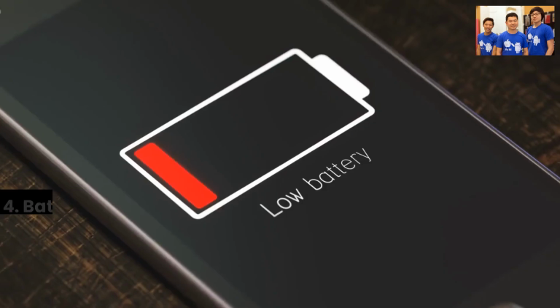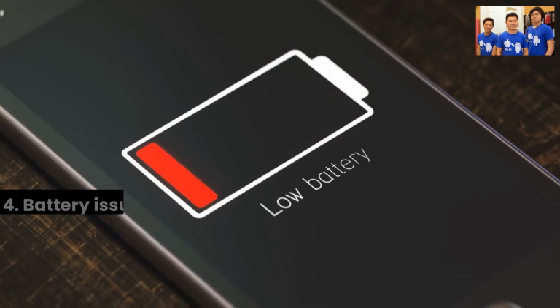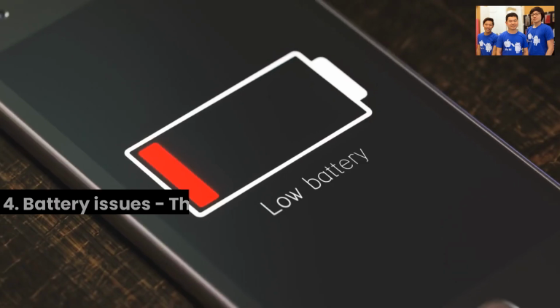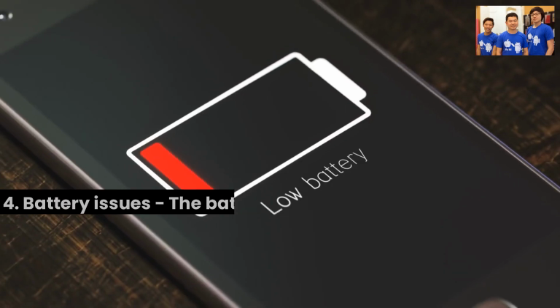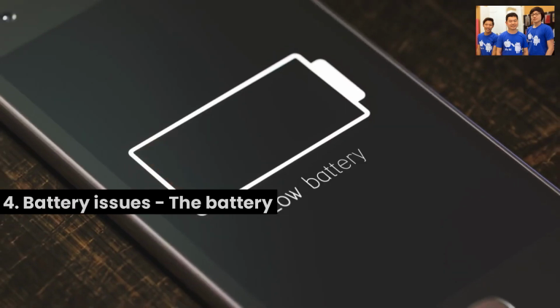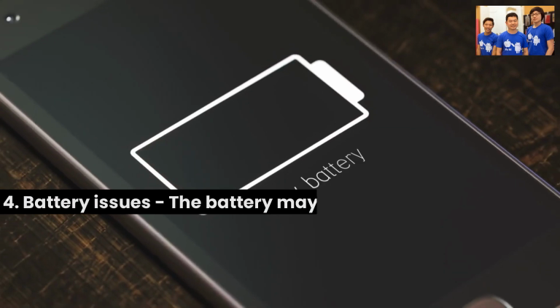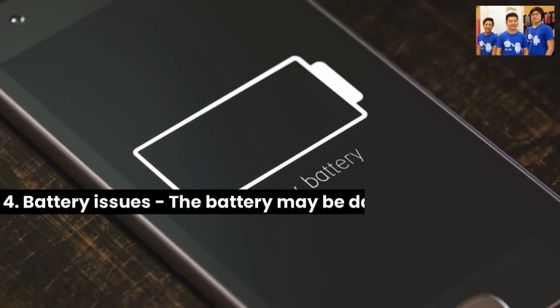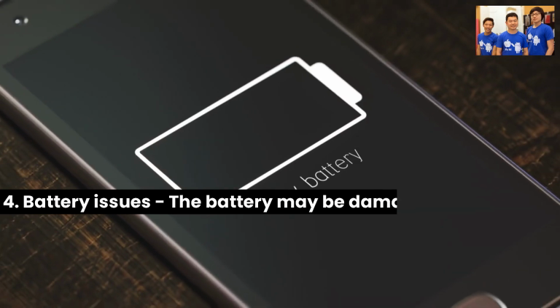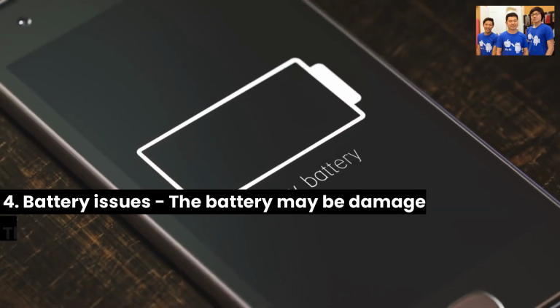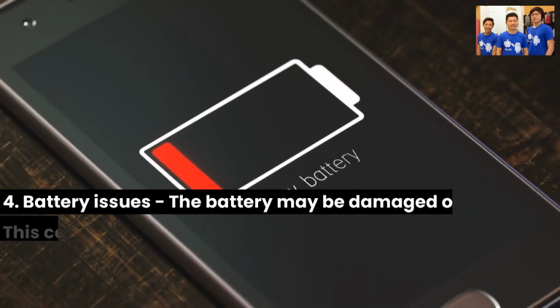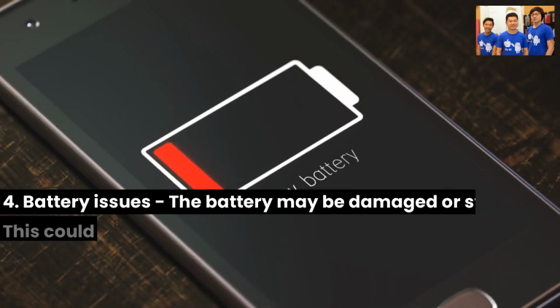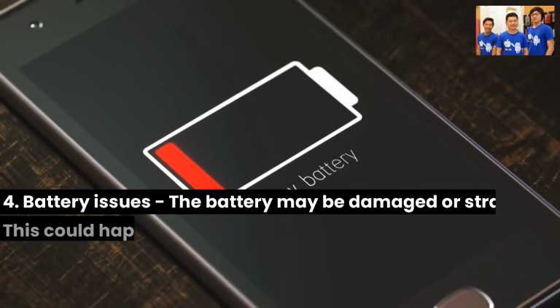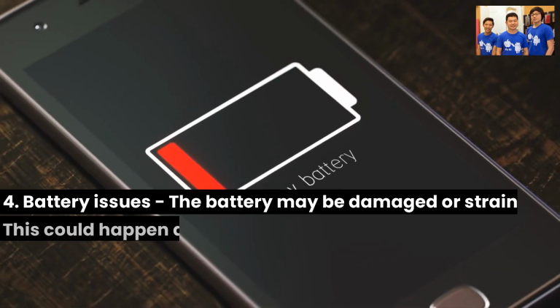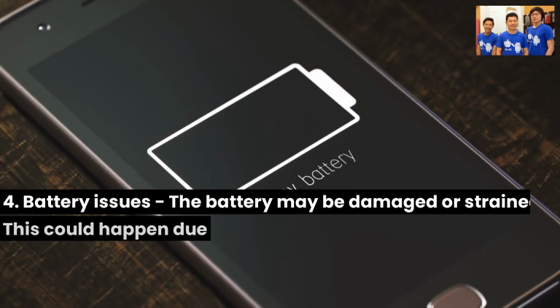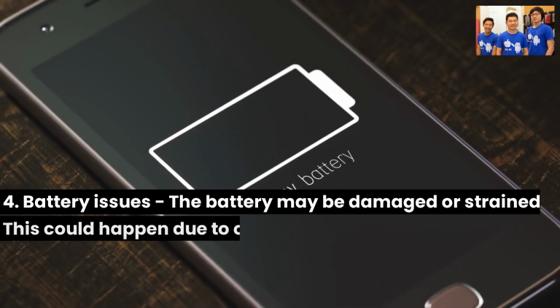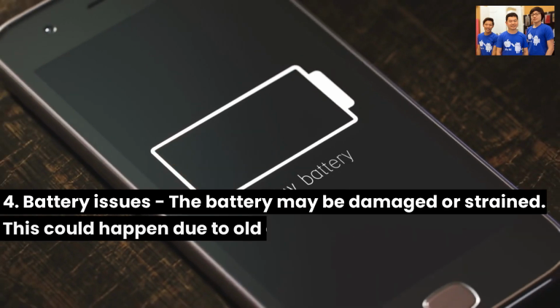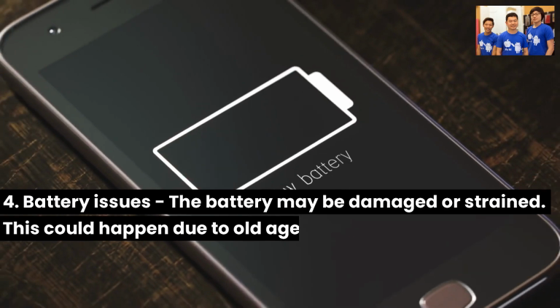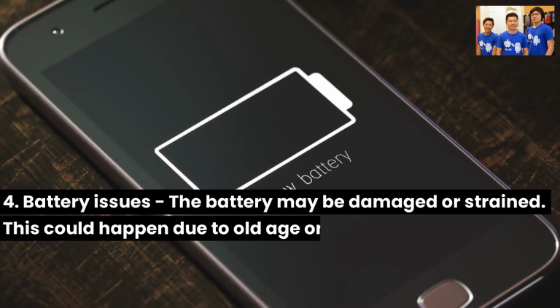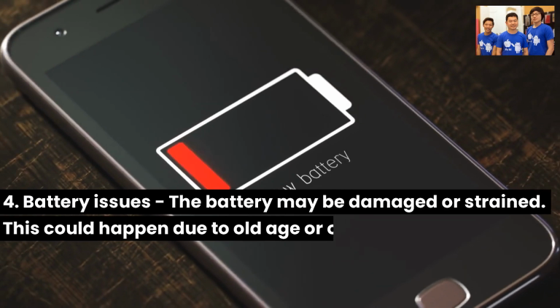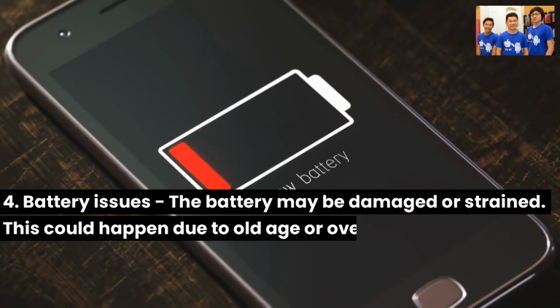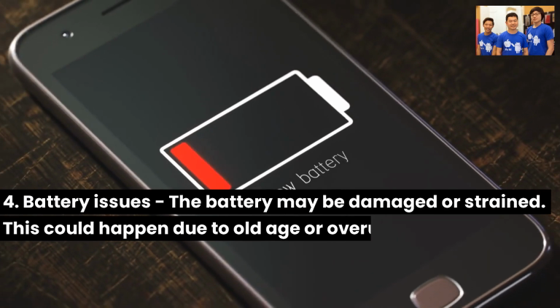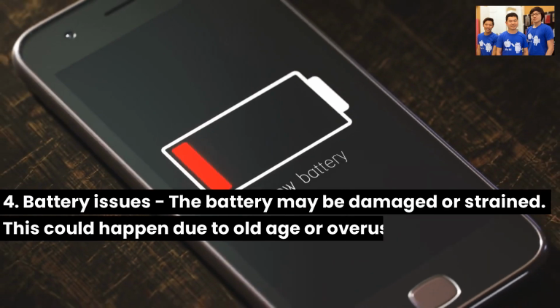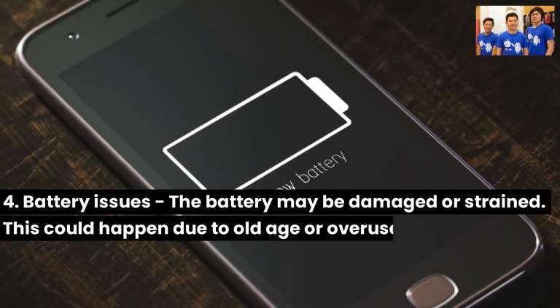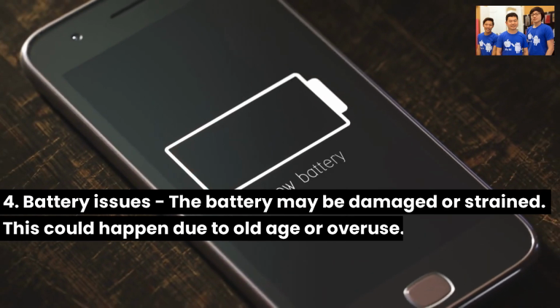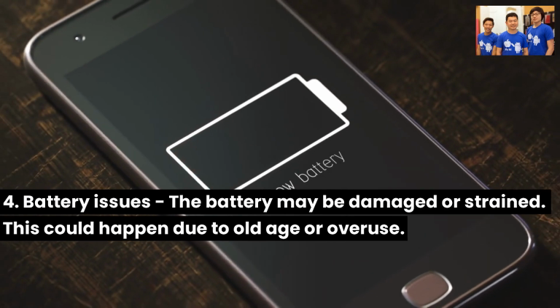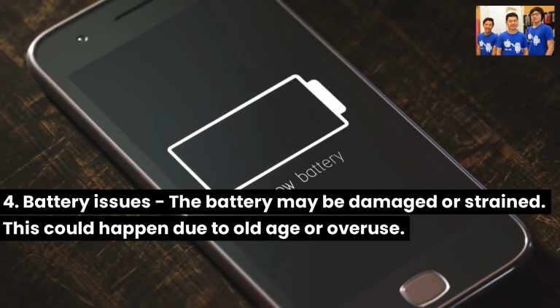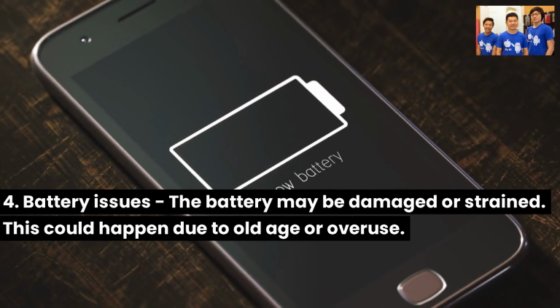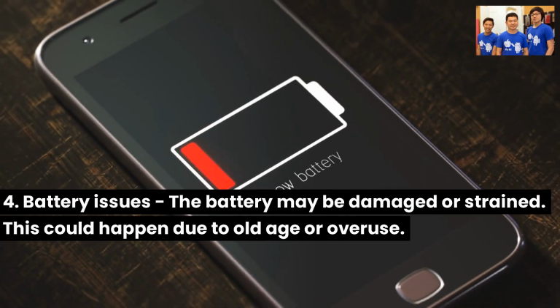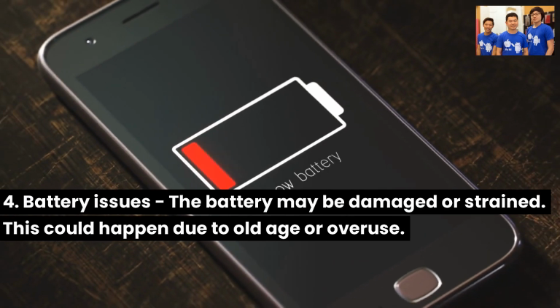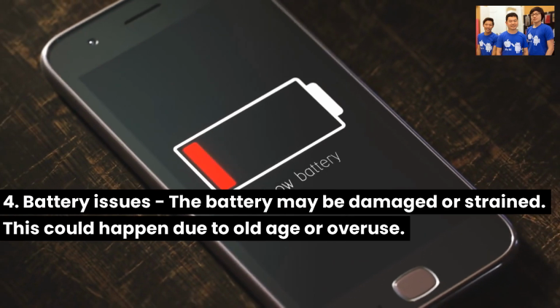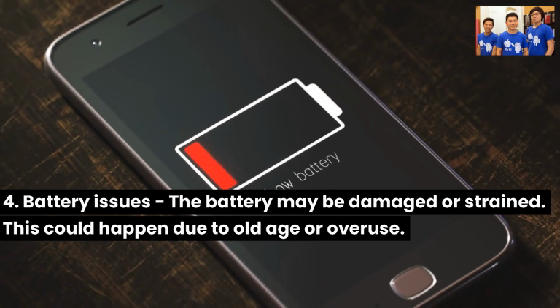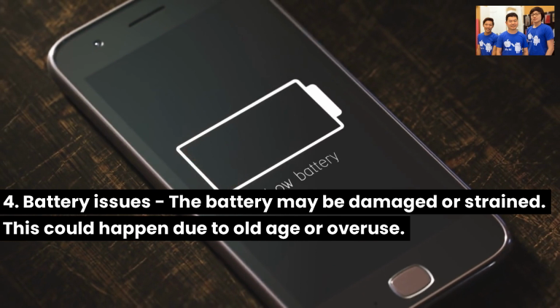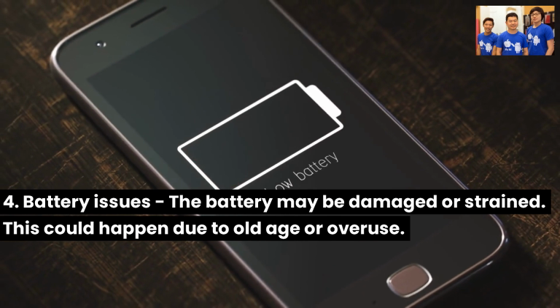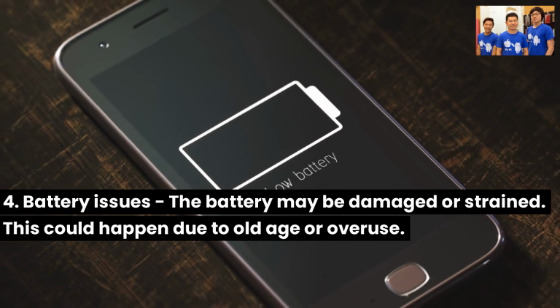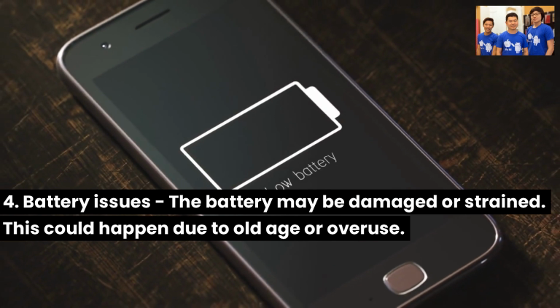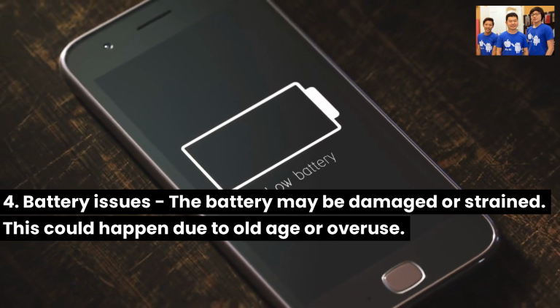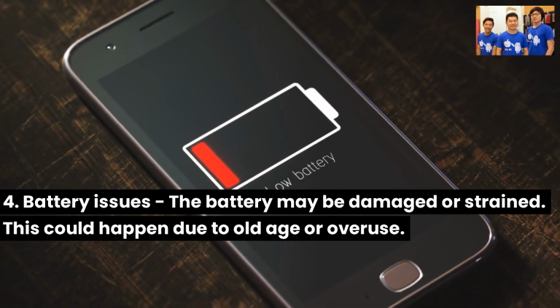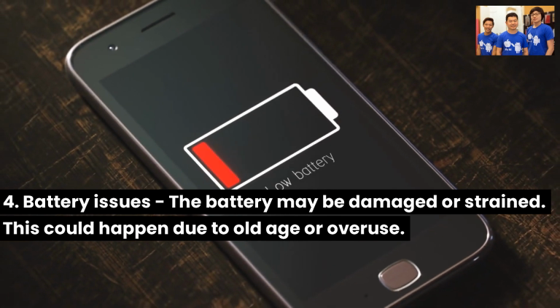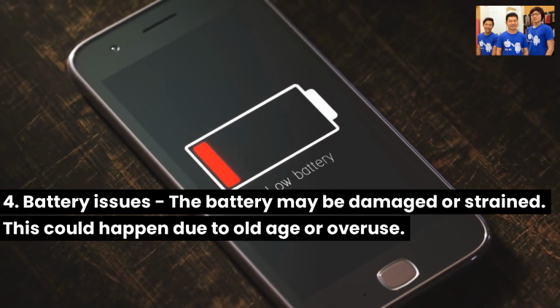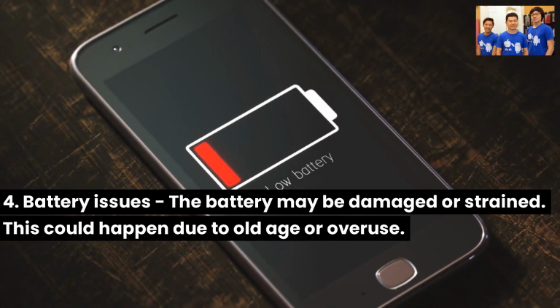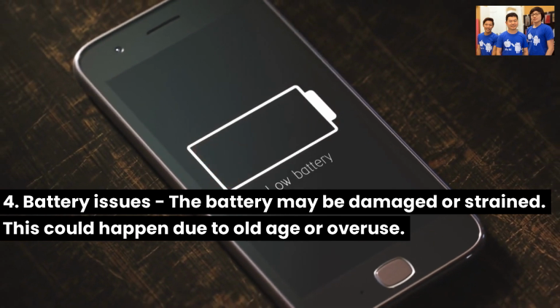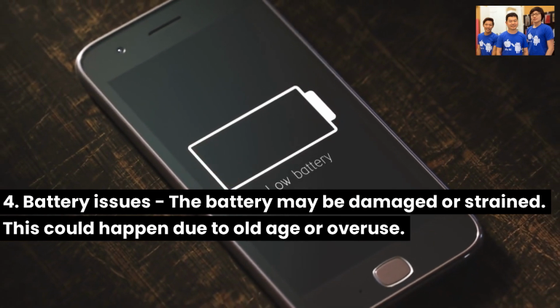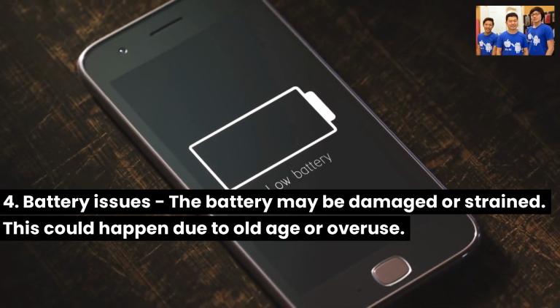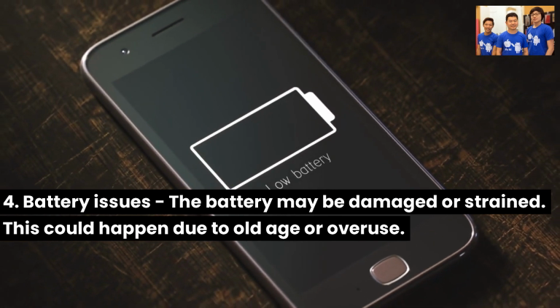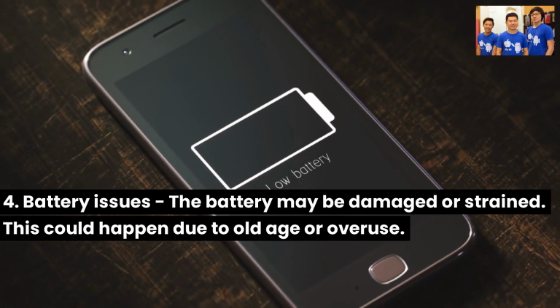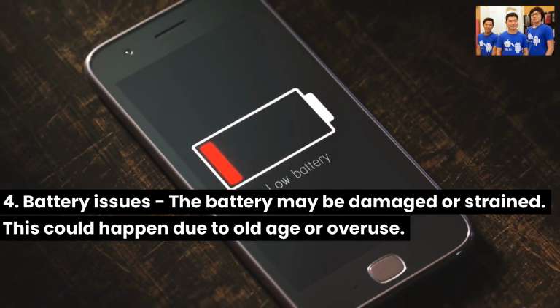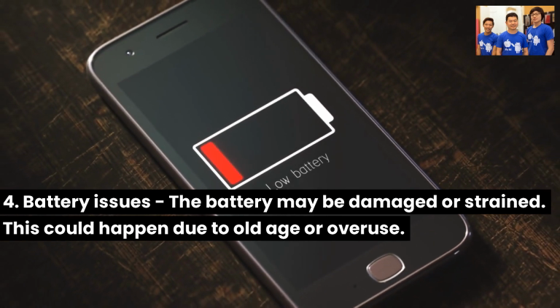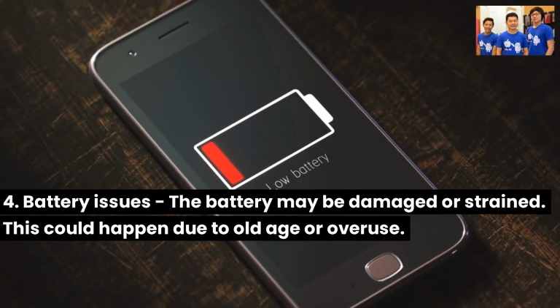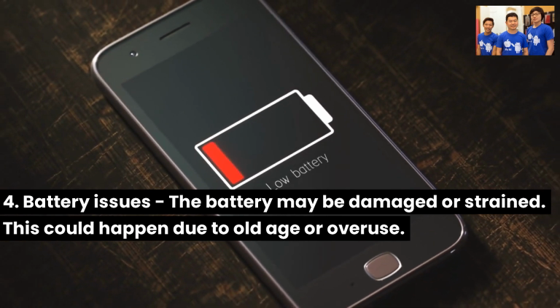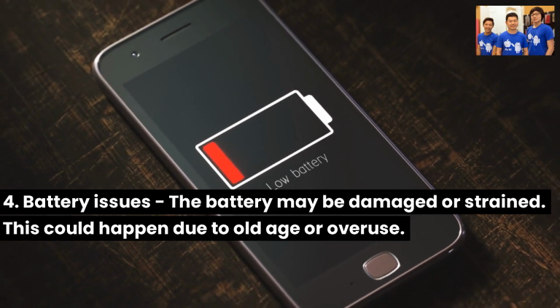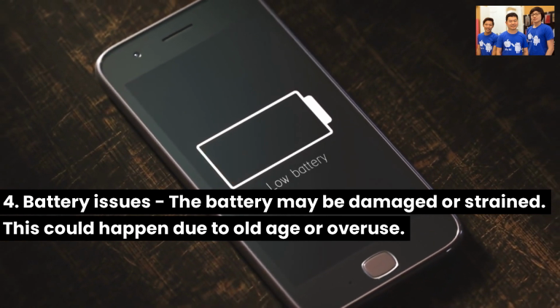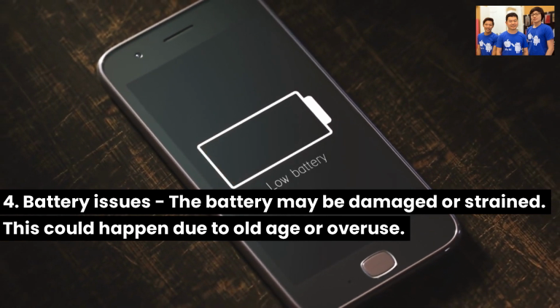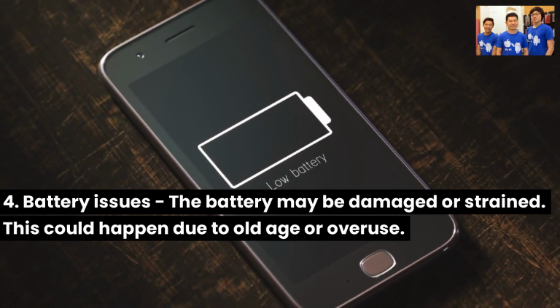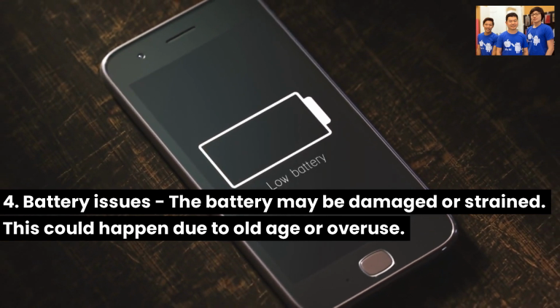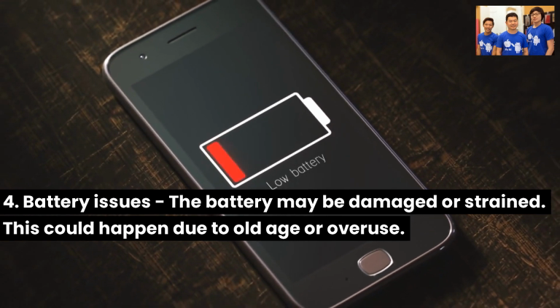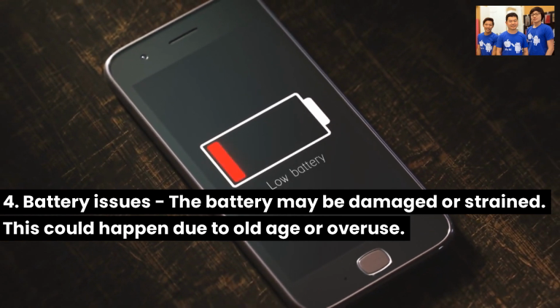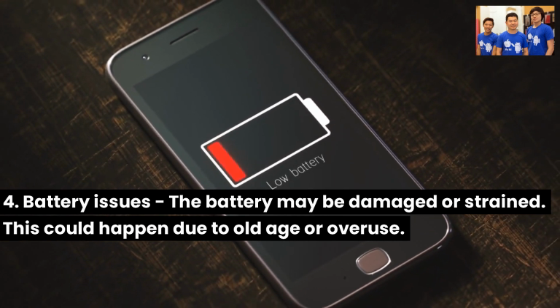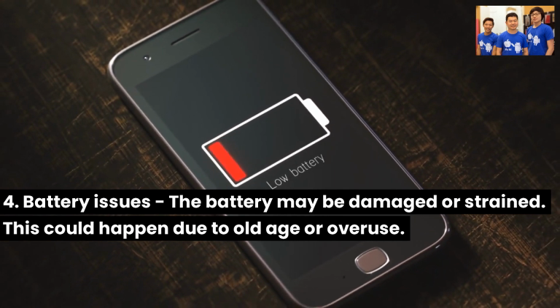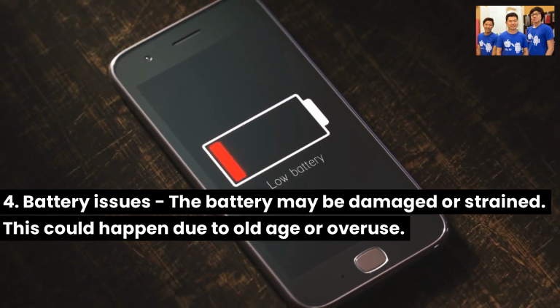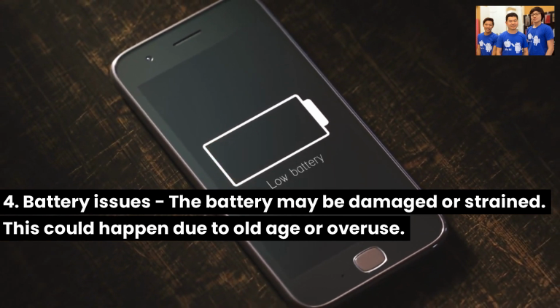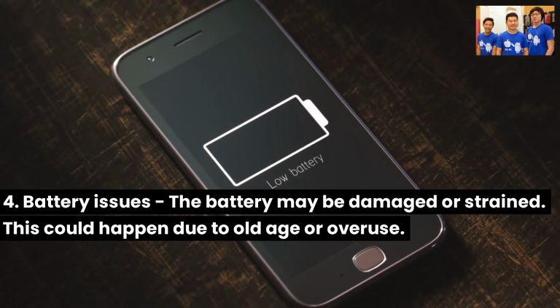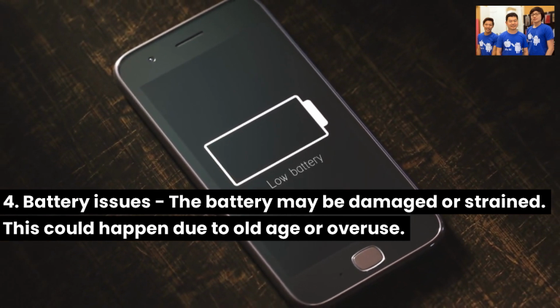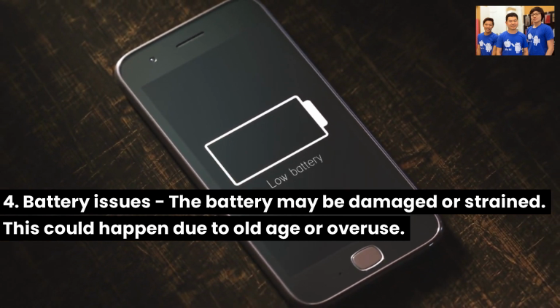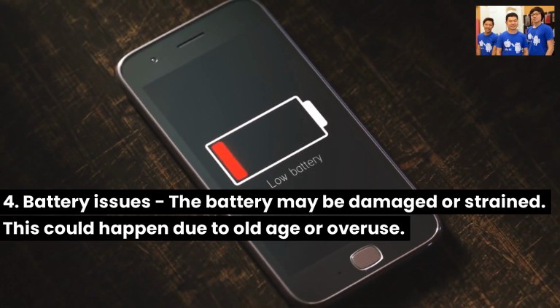Fourth, battery issues: the battery may be damaged or strained. This could happen due to old age or overuse.